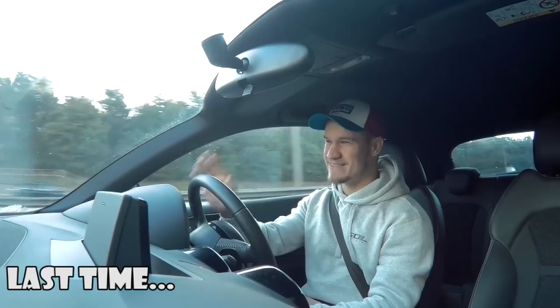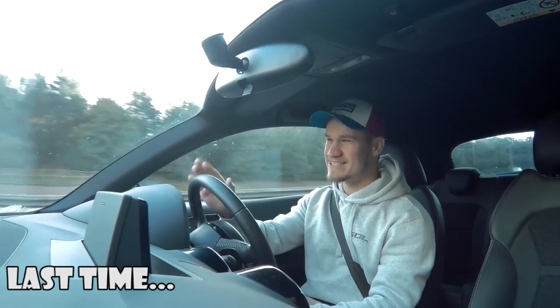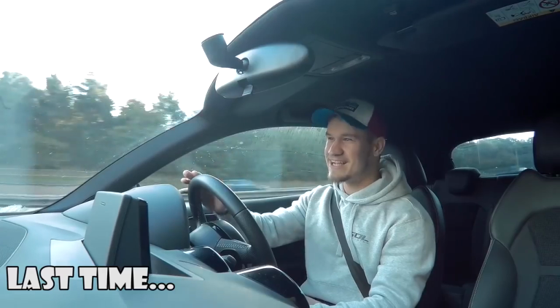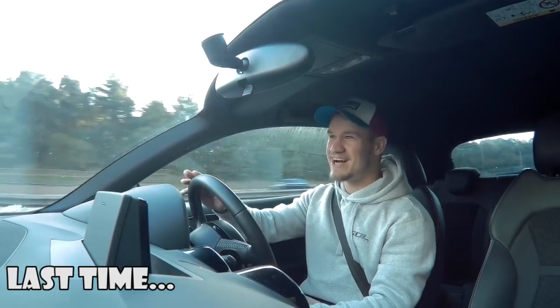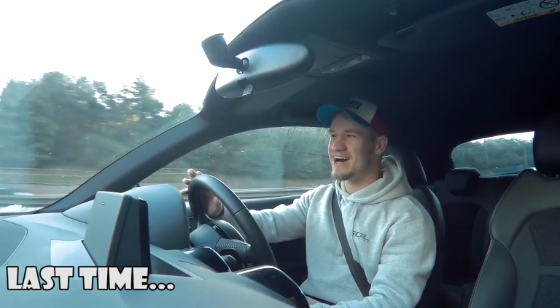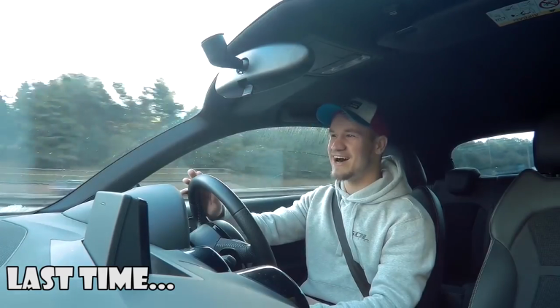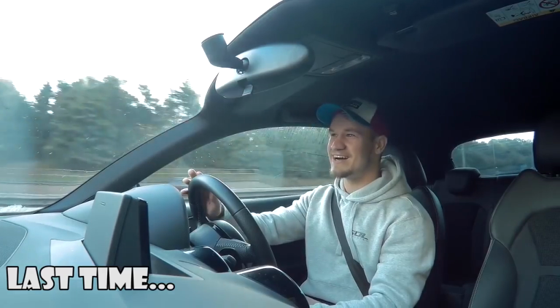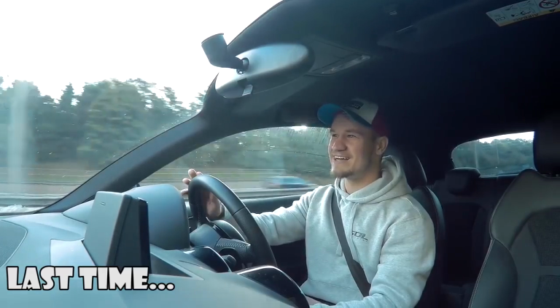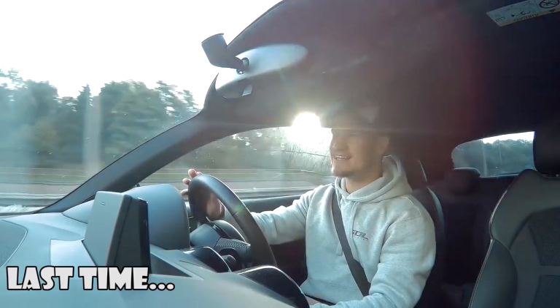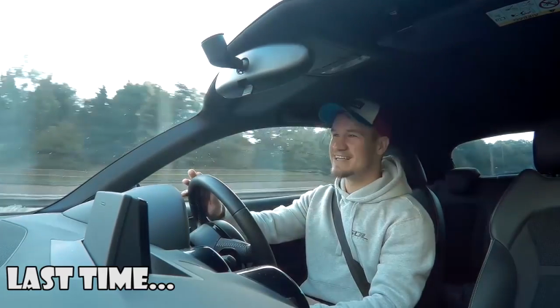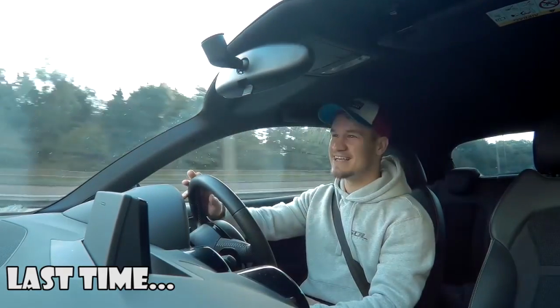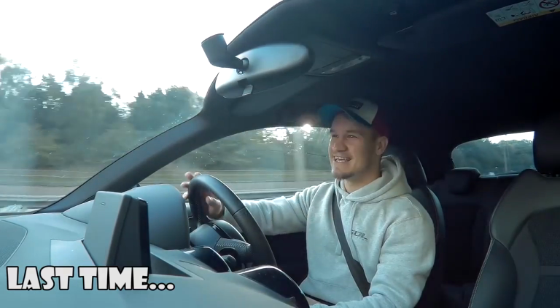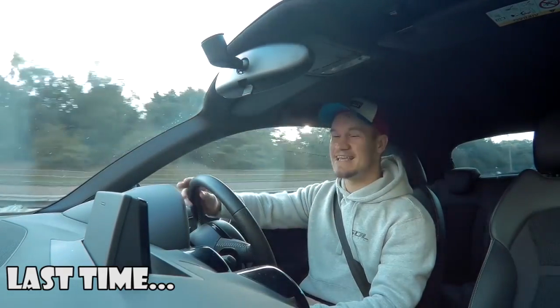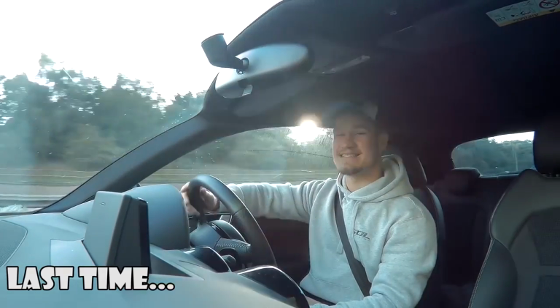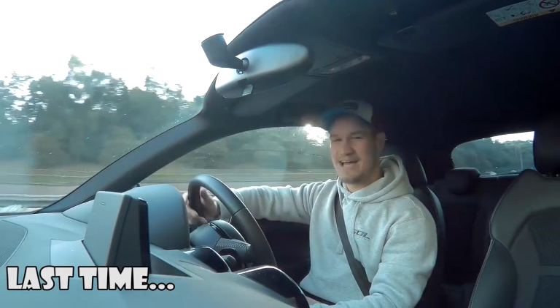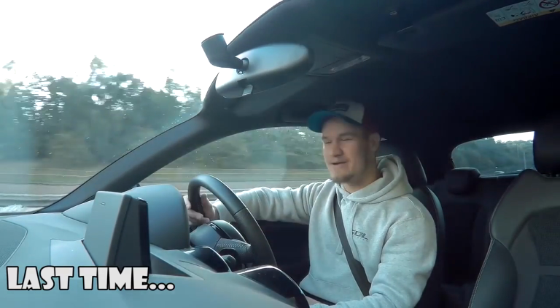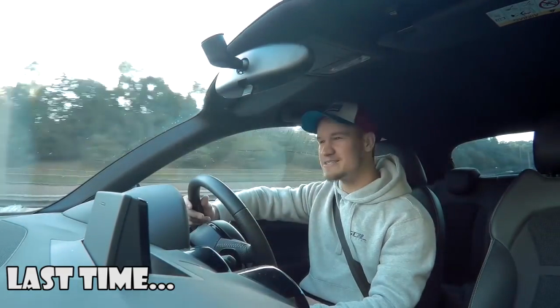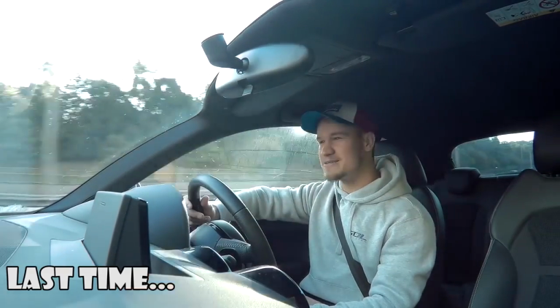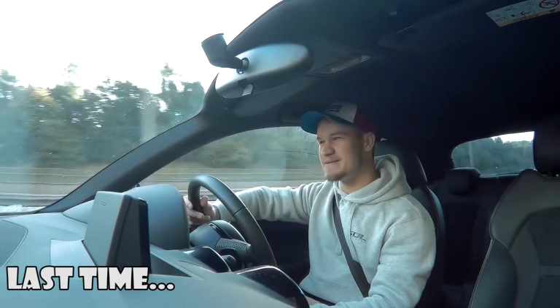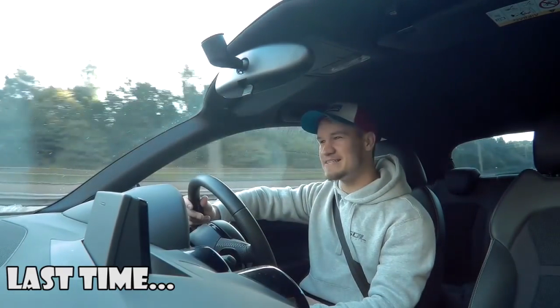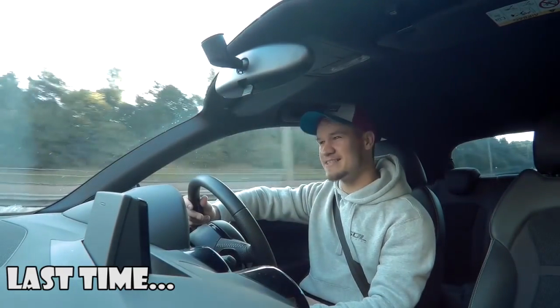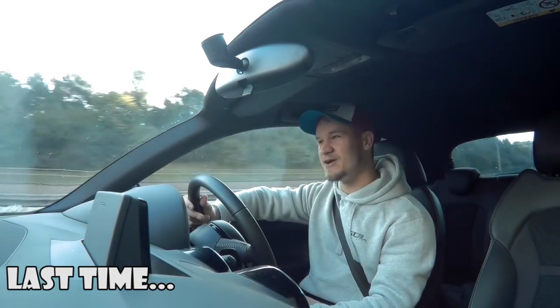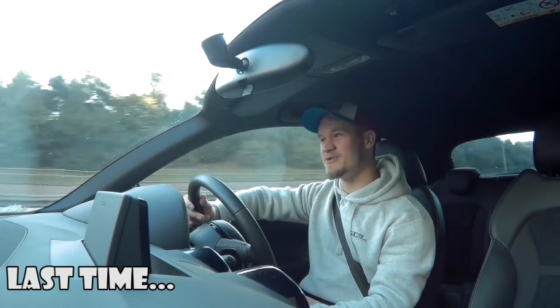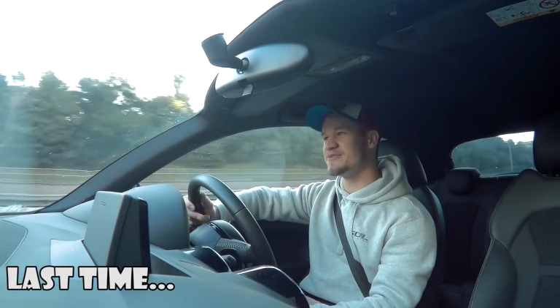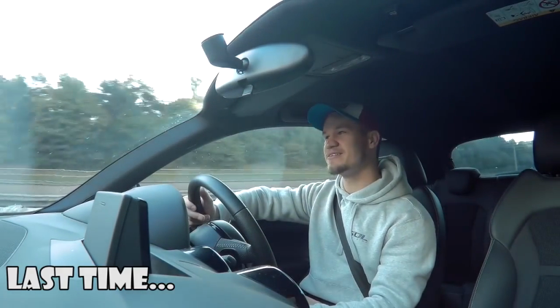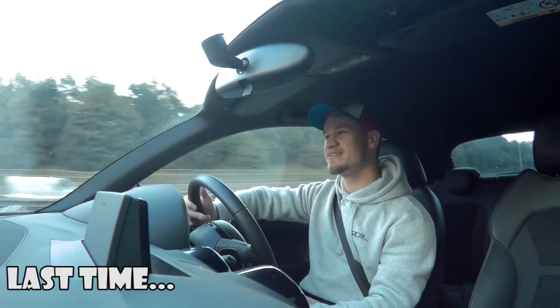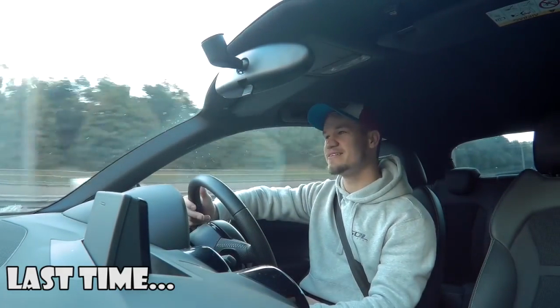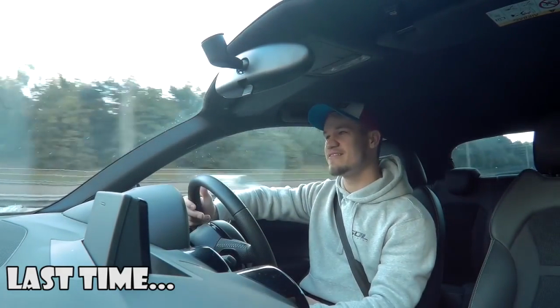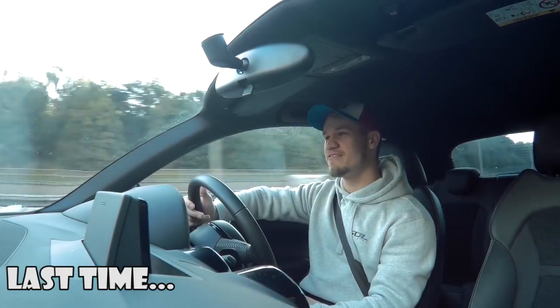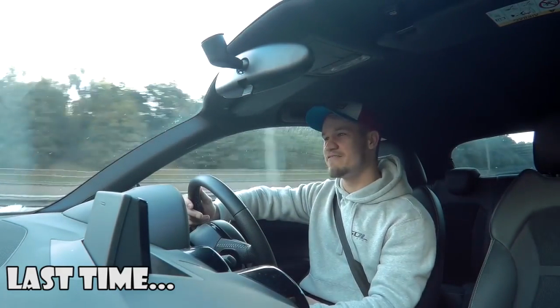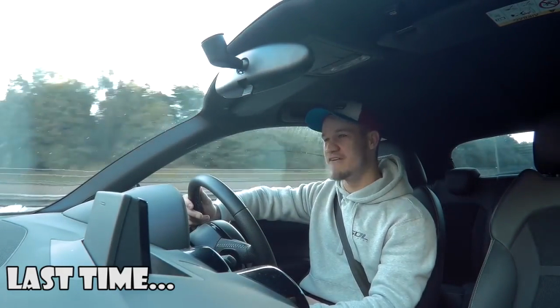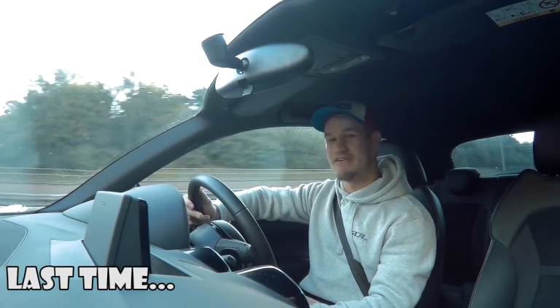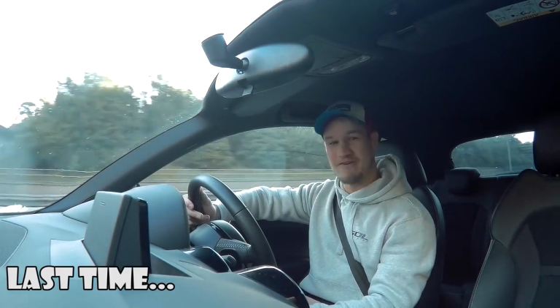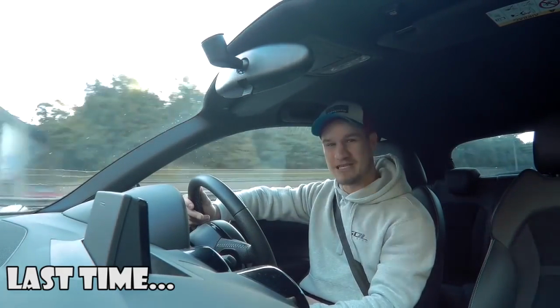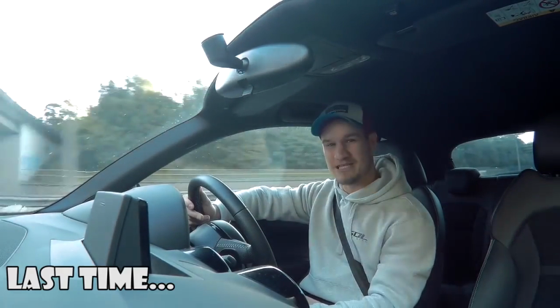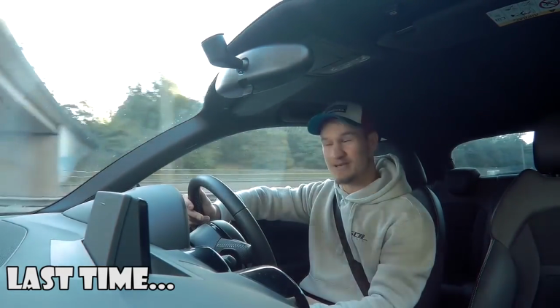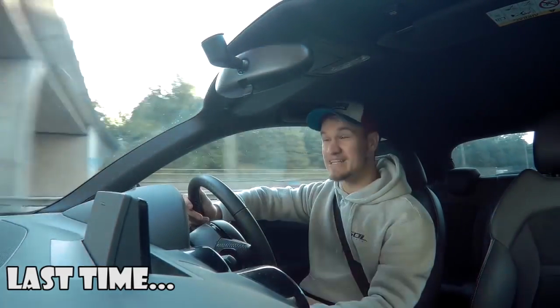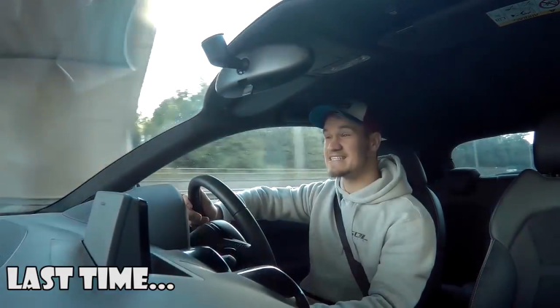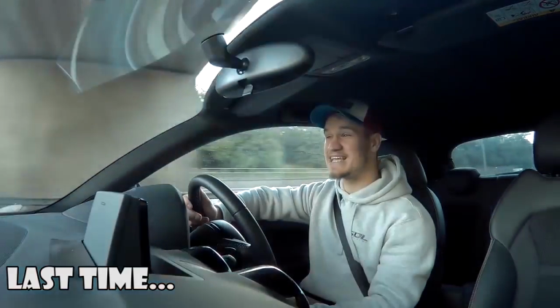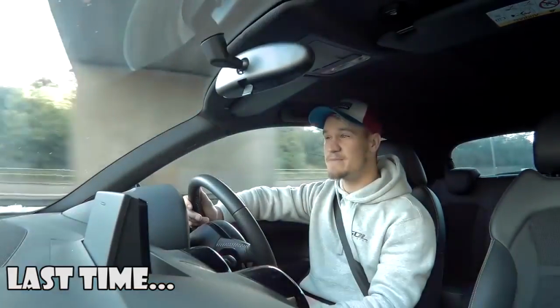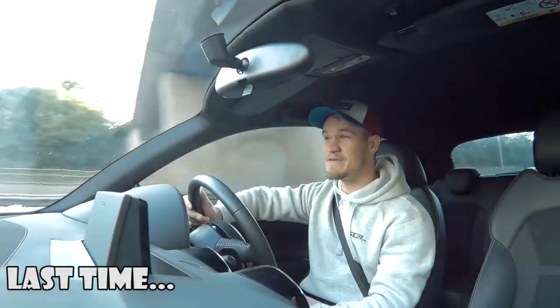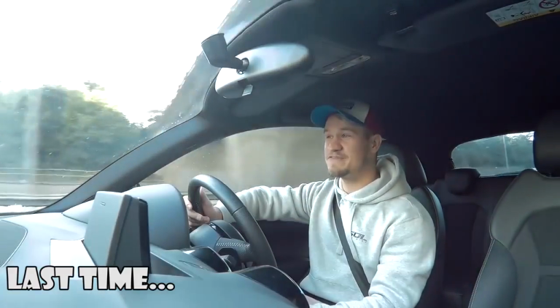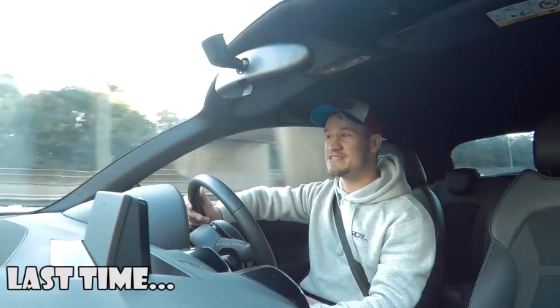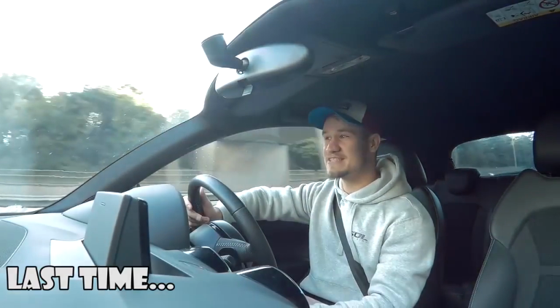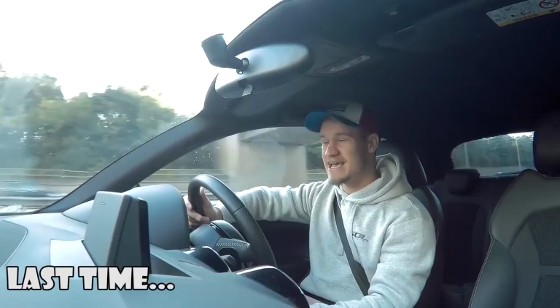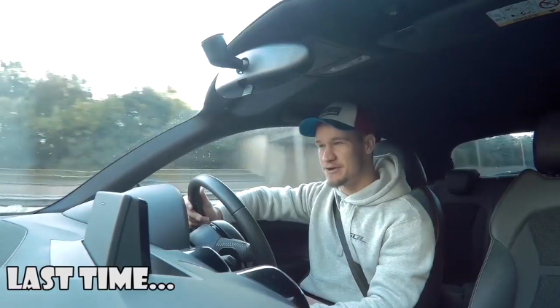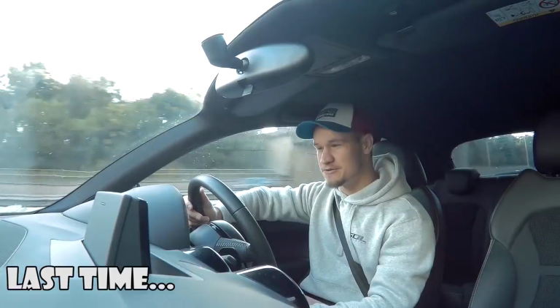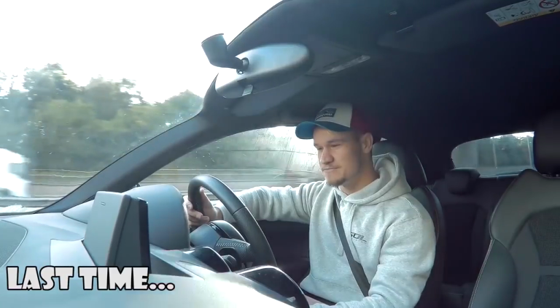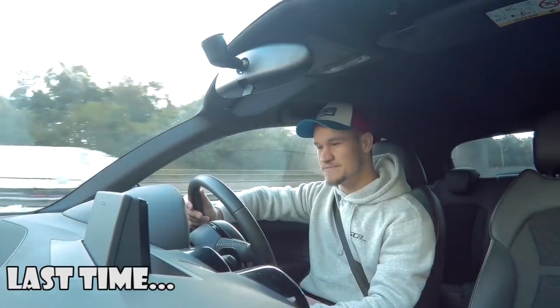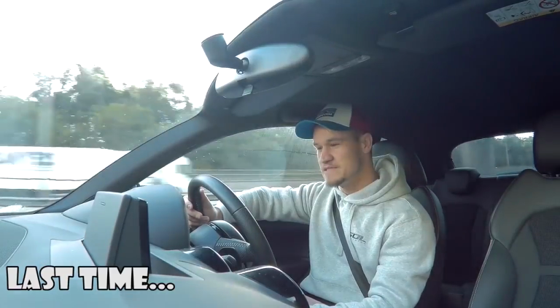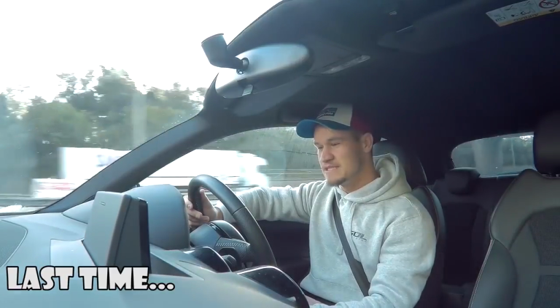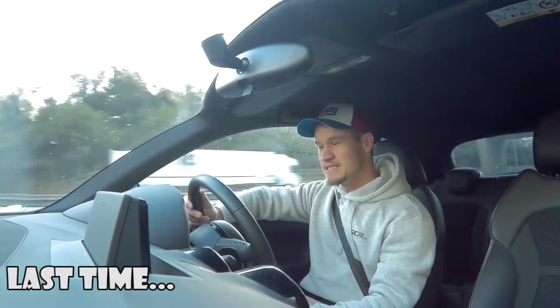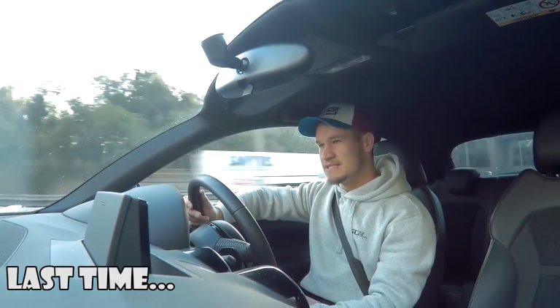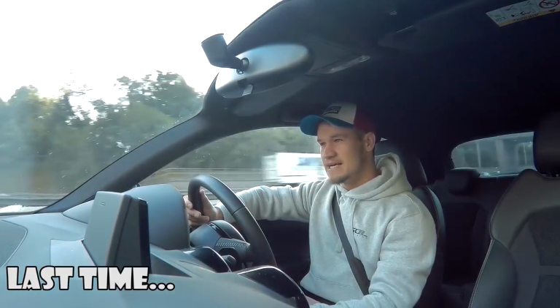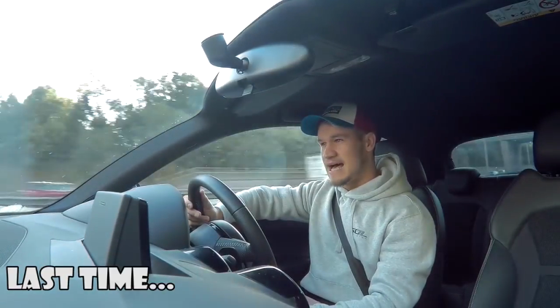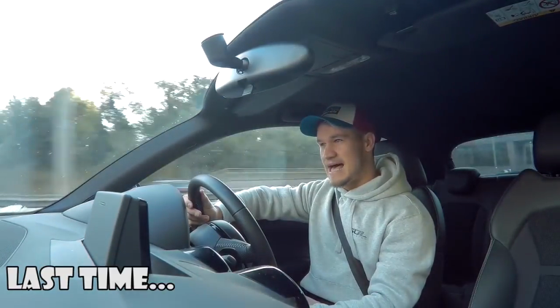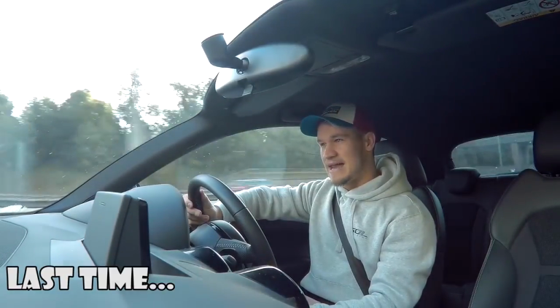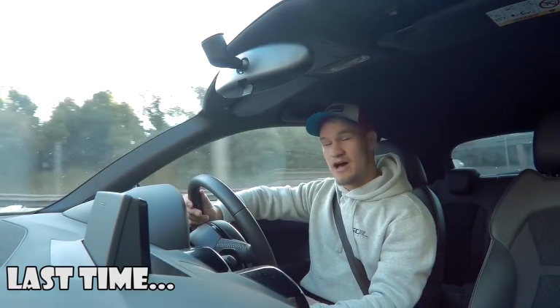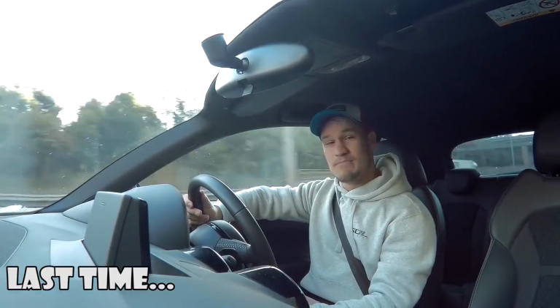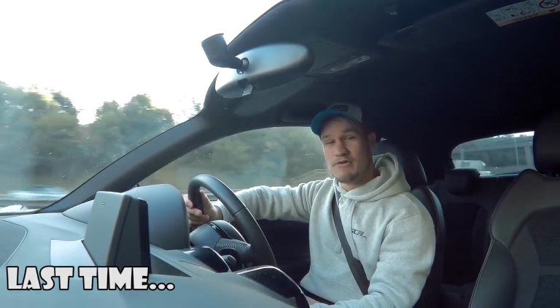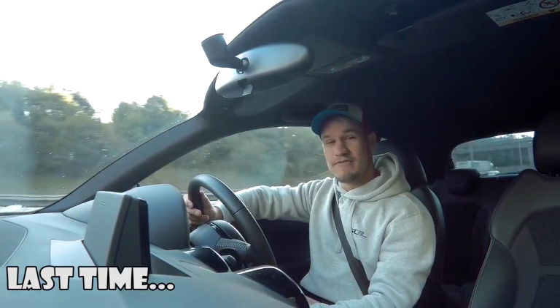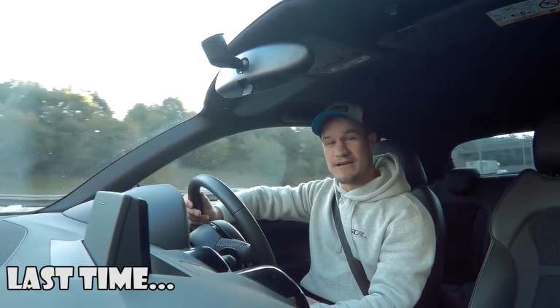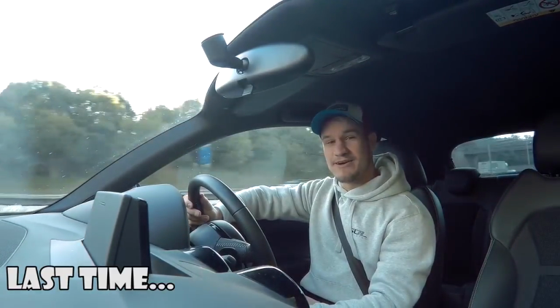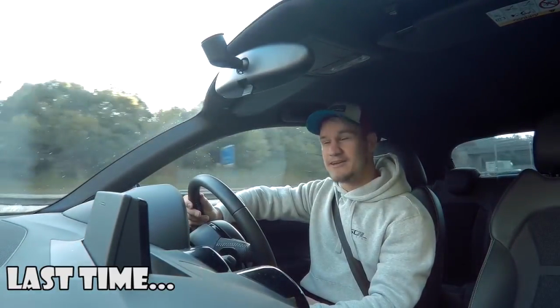This car is going to be sold very, very soon. It is going to be for sale and I'm moving on.